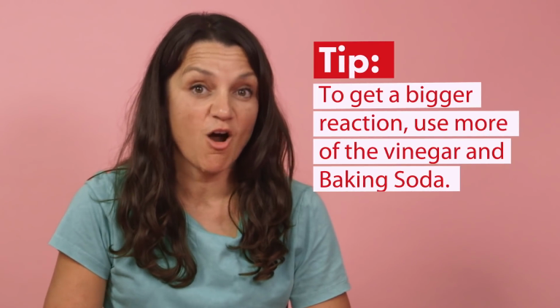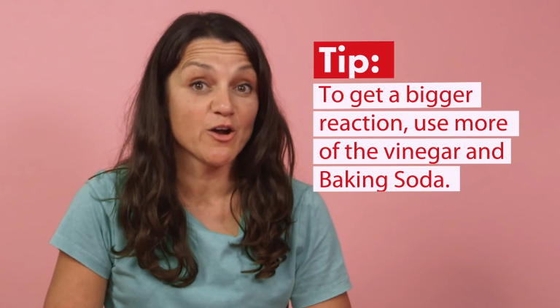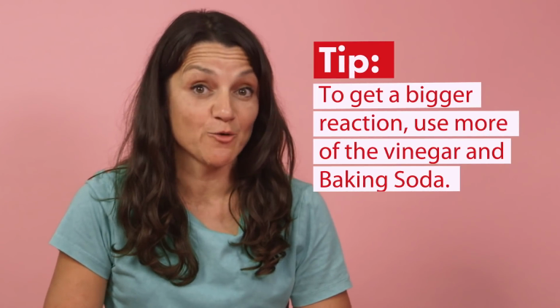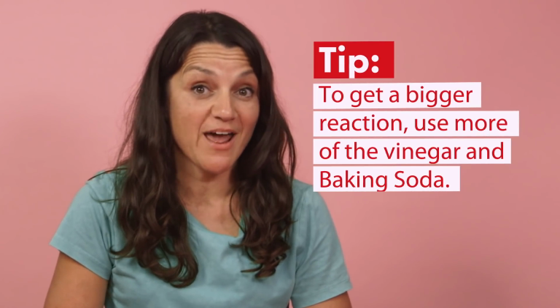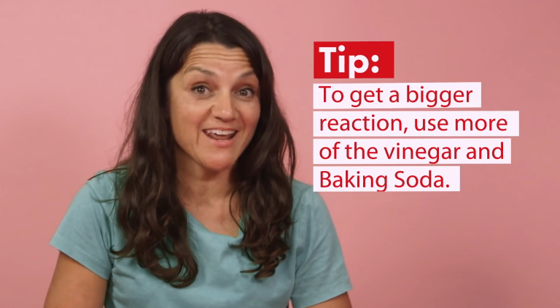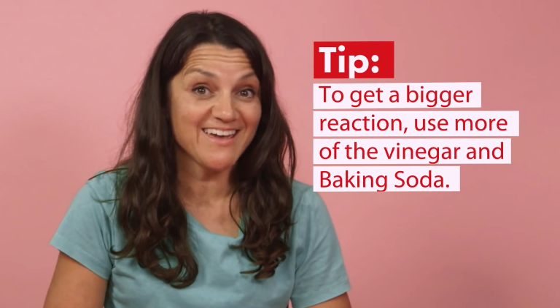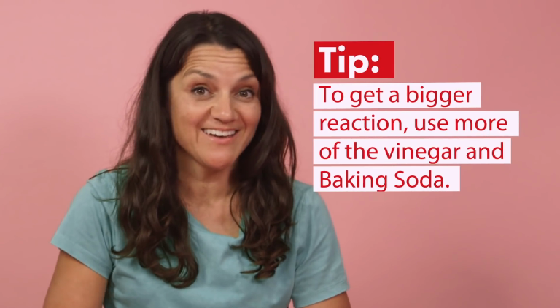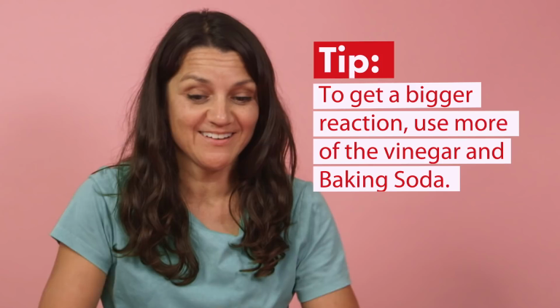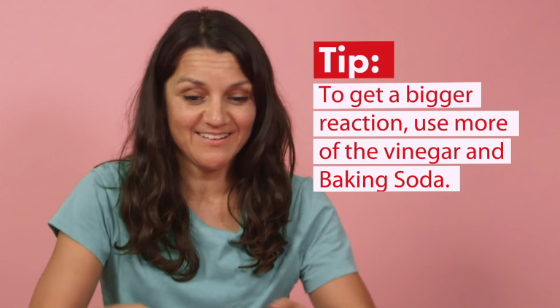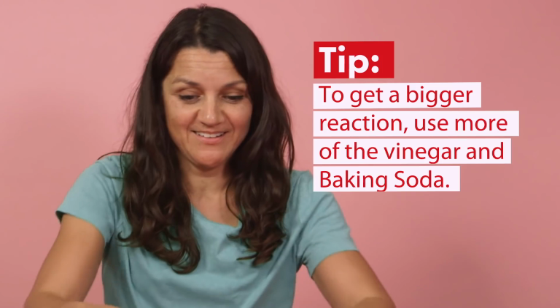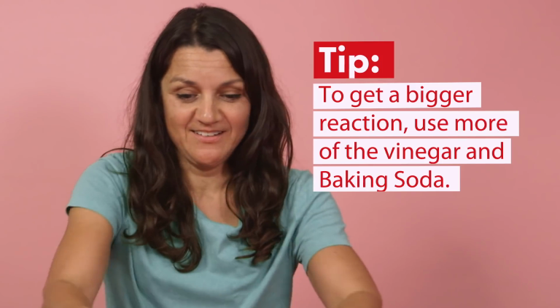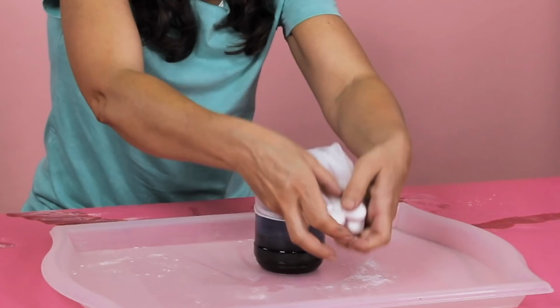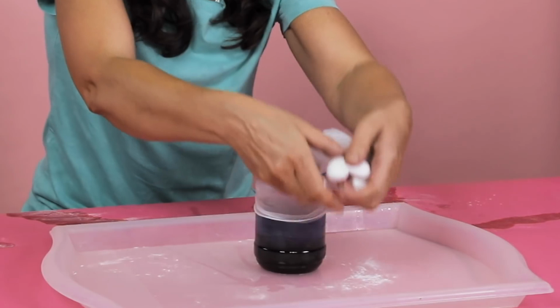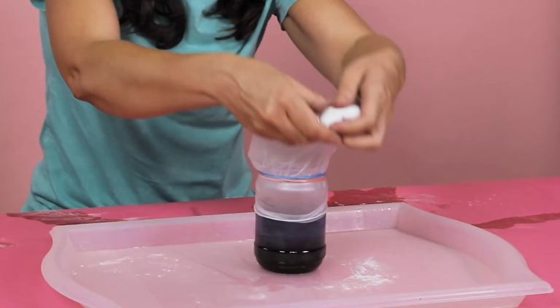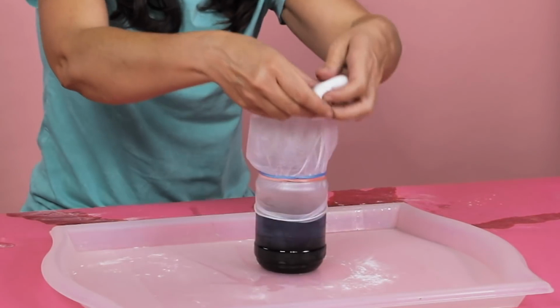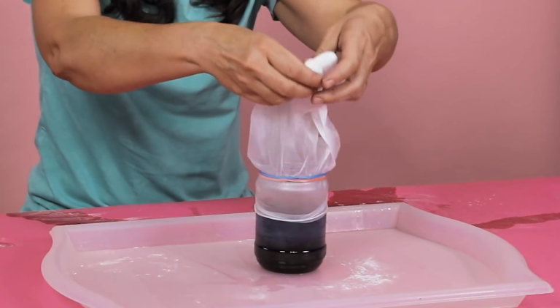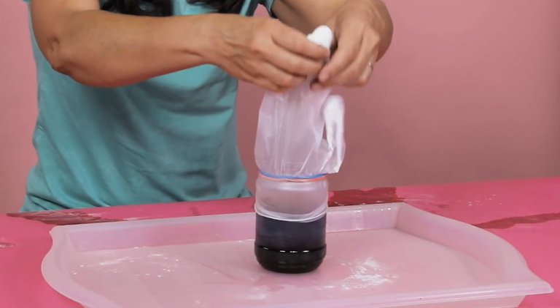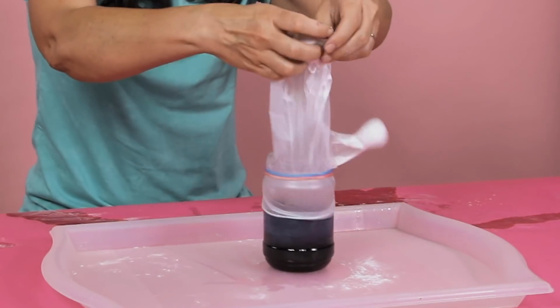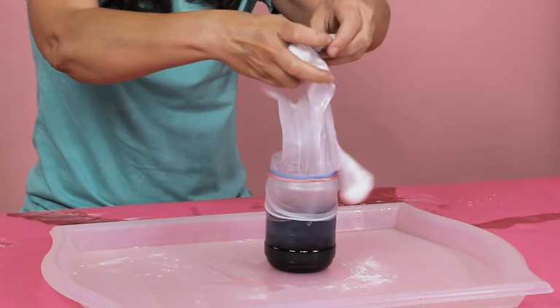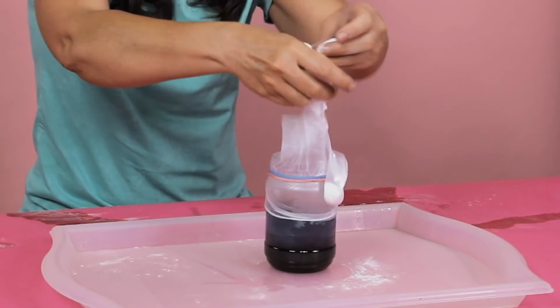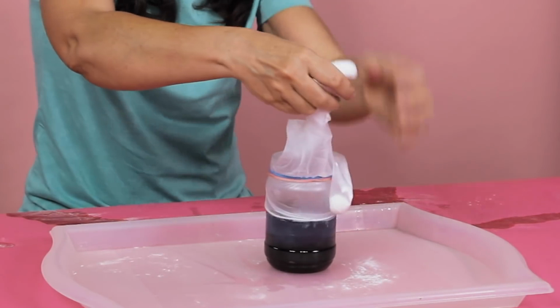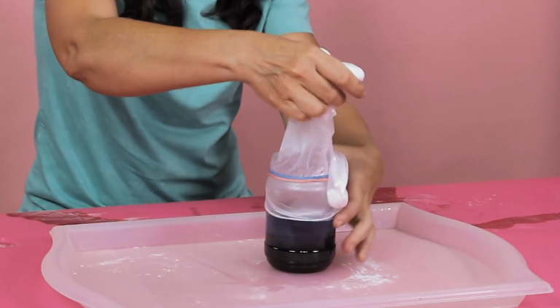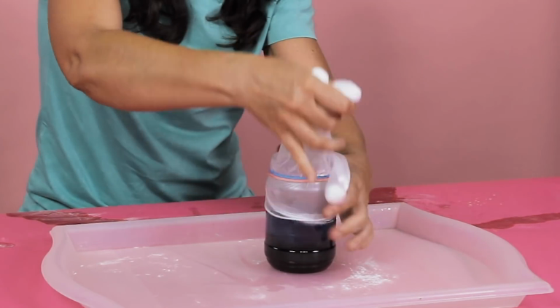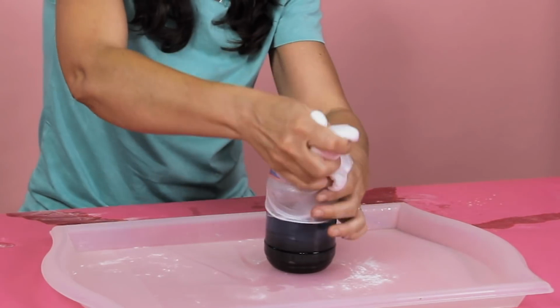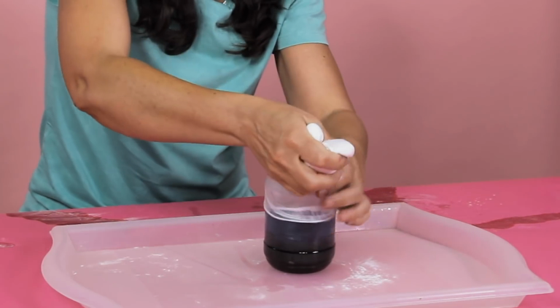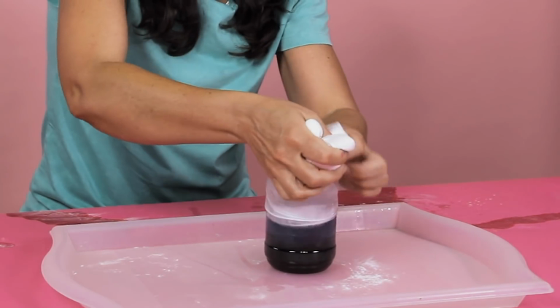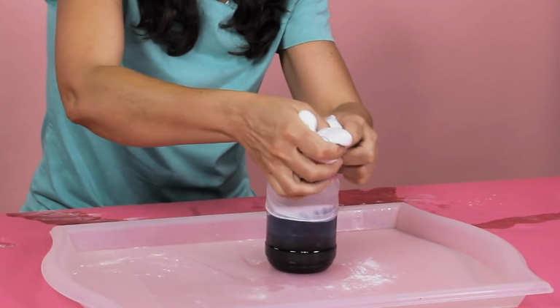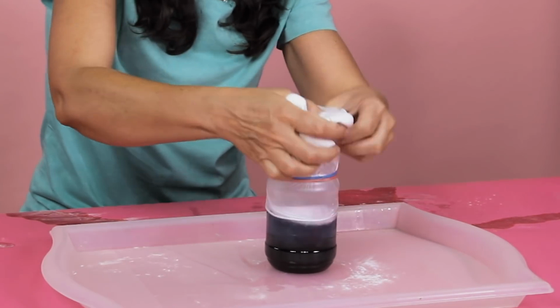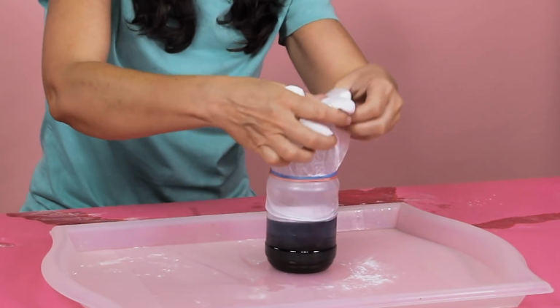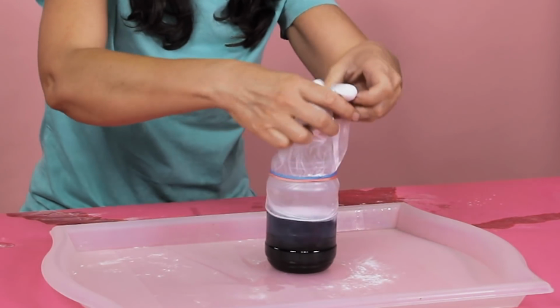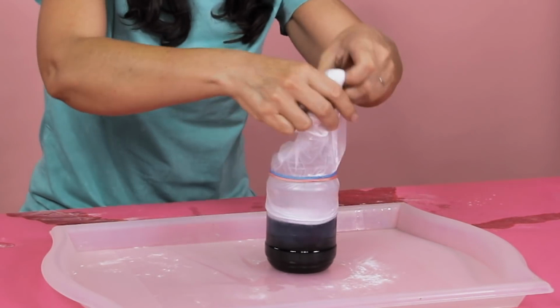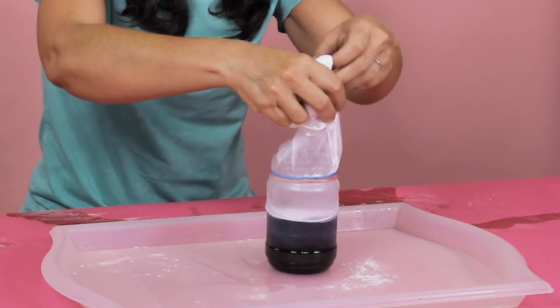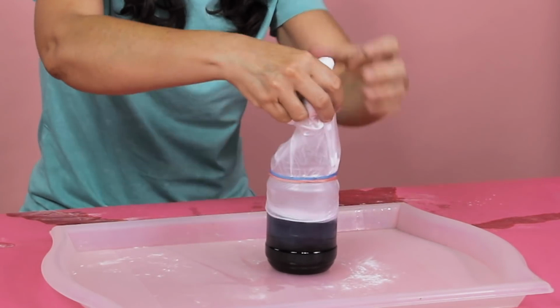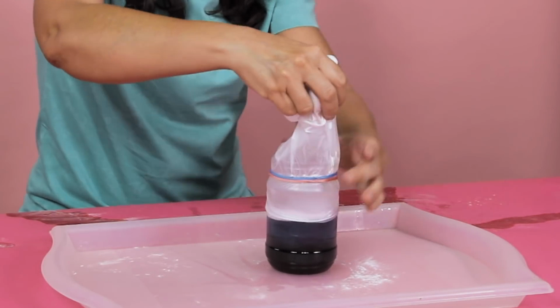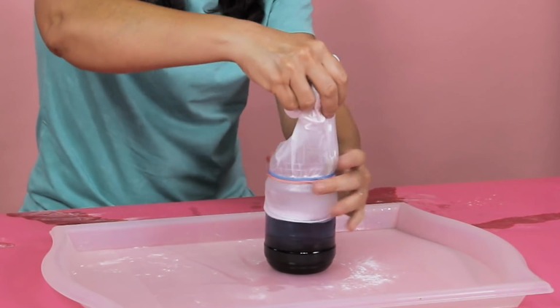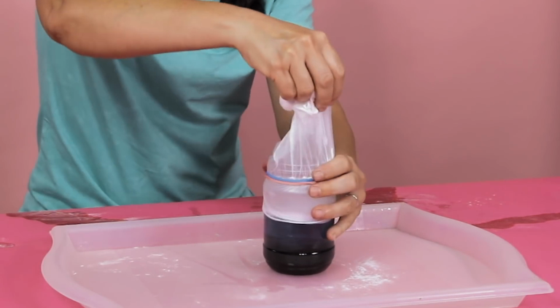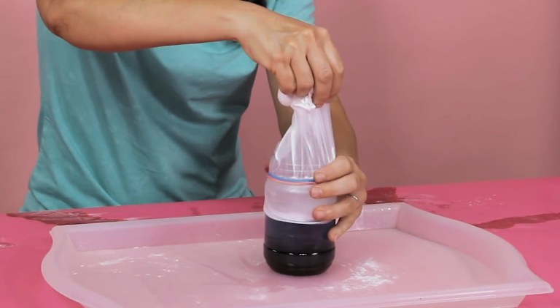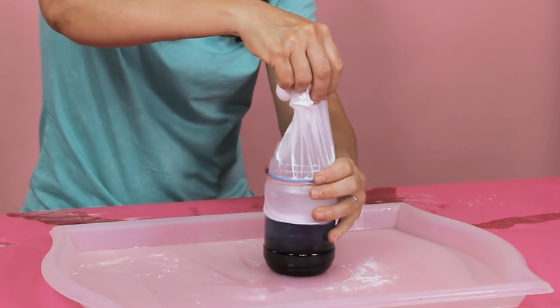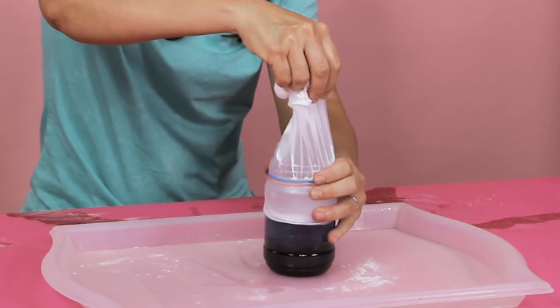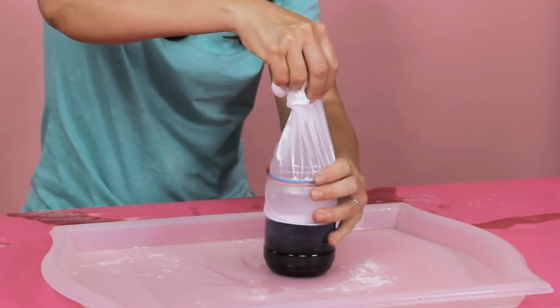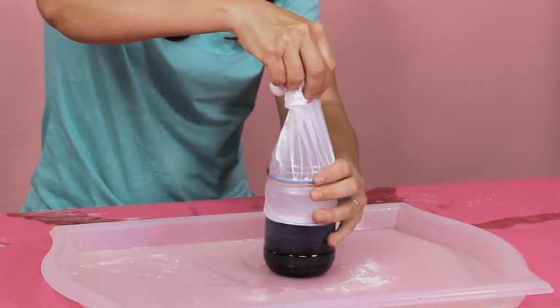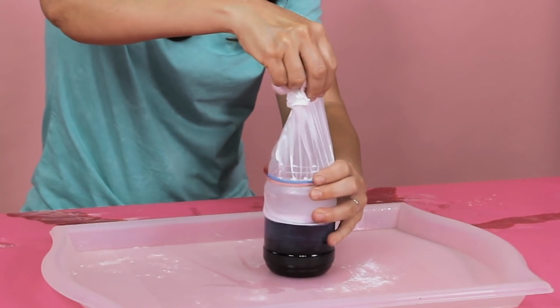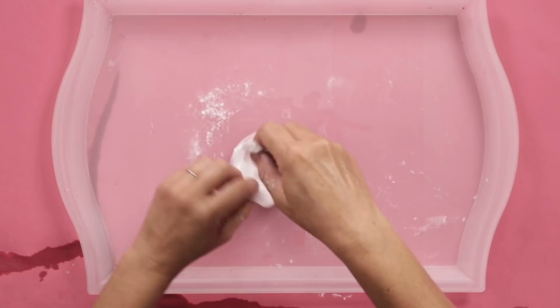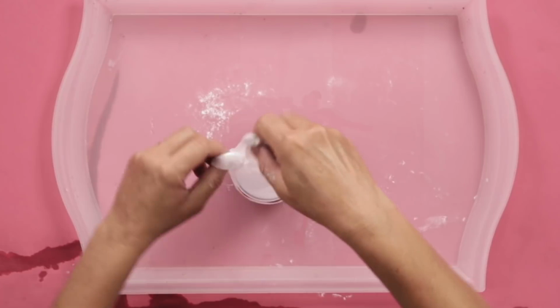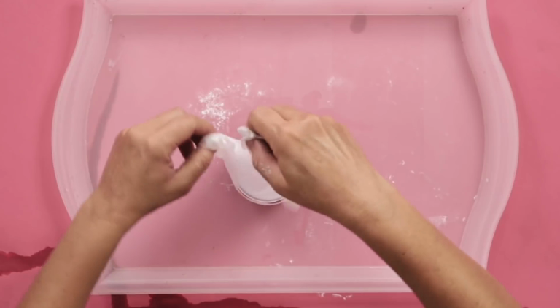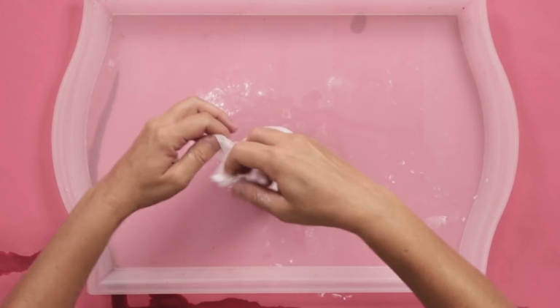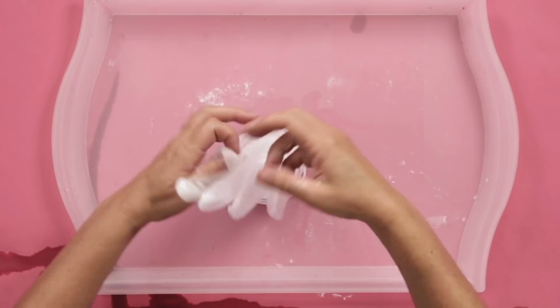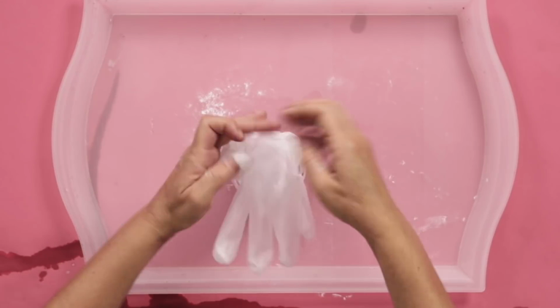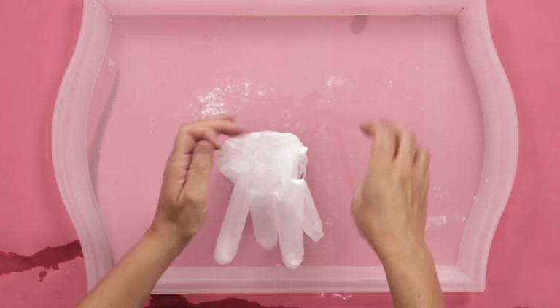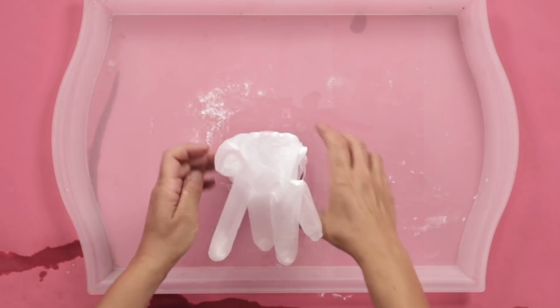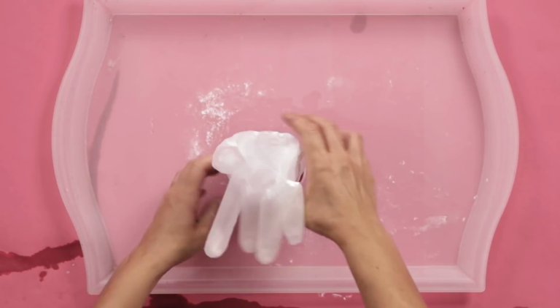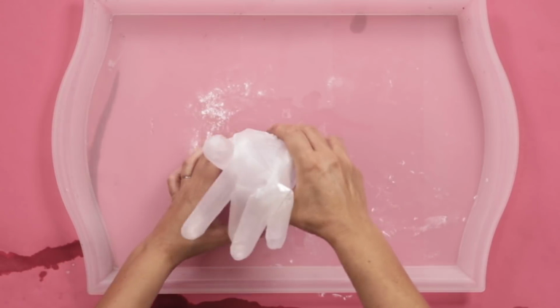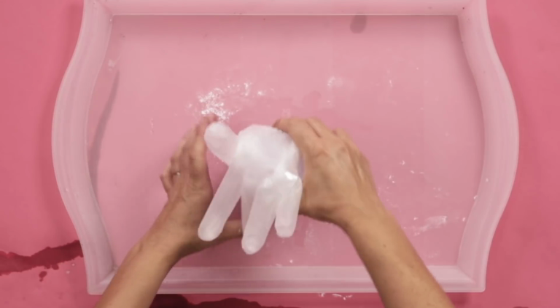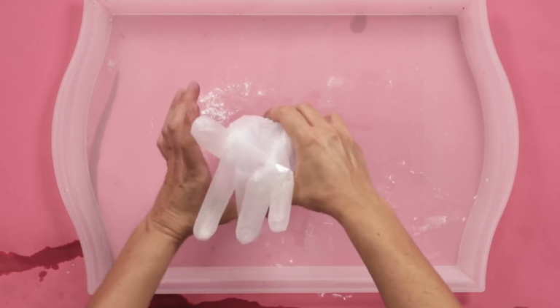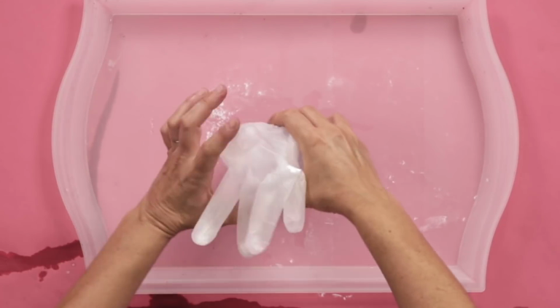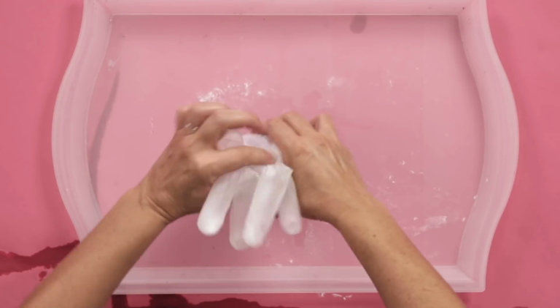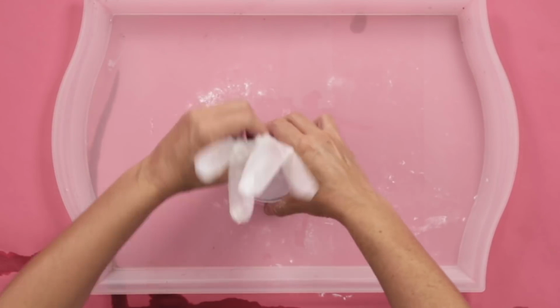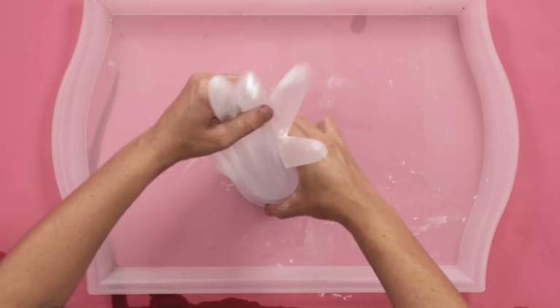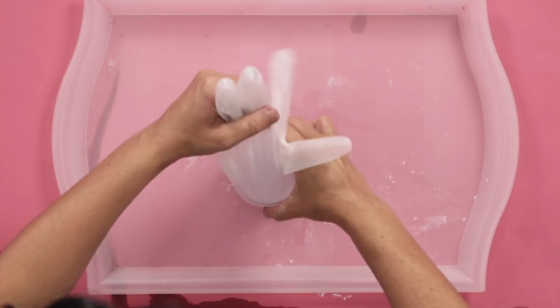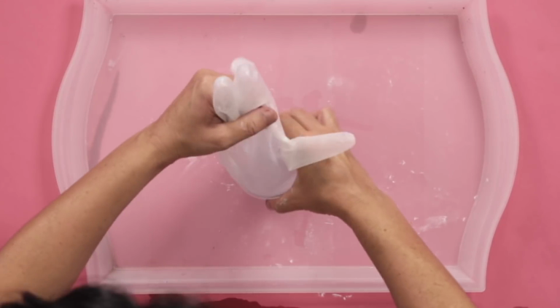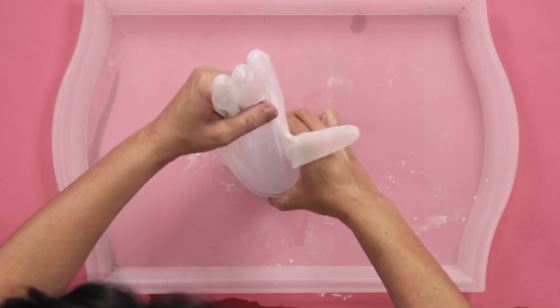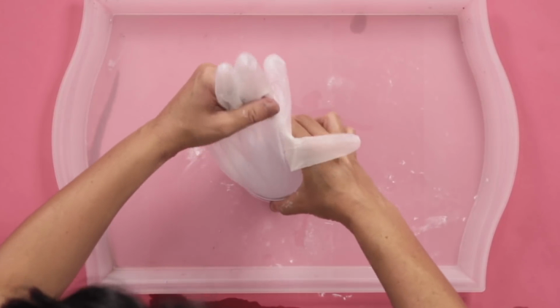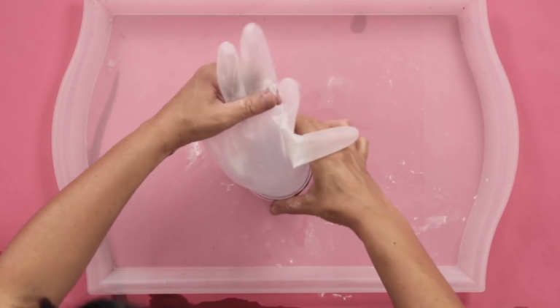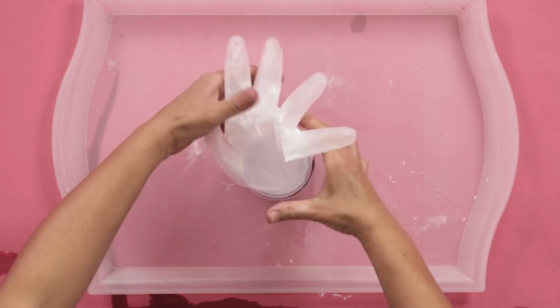Are you ready? We're going to tip the gloves up, make sure it's secure, dump that in, and stand back.